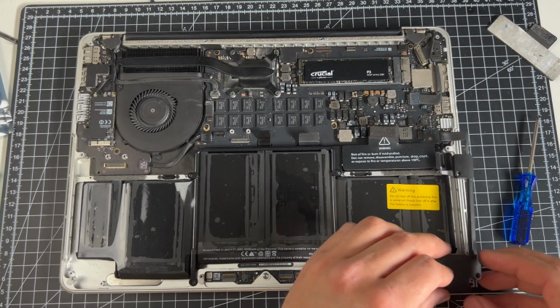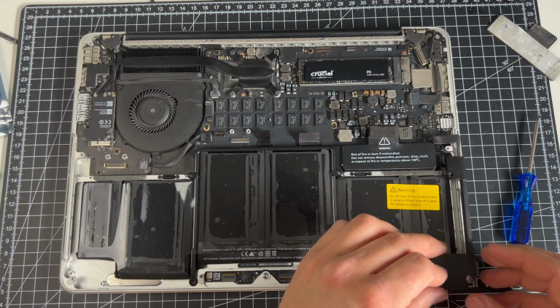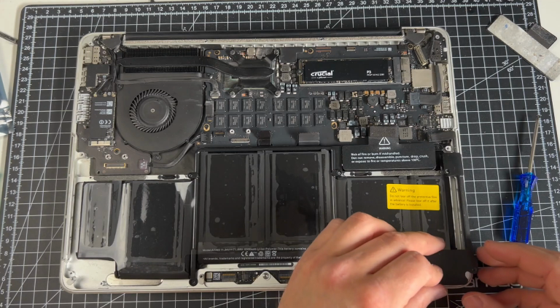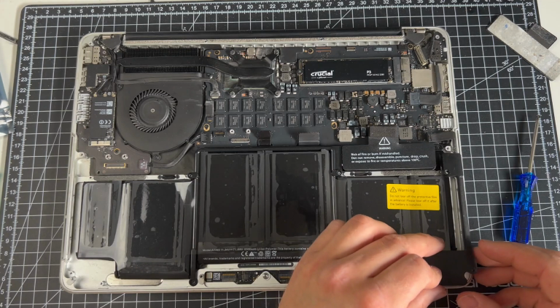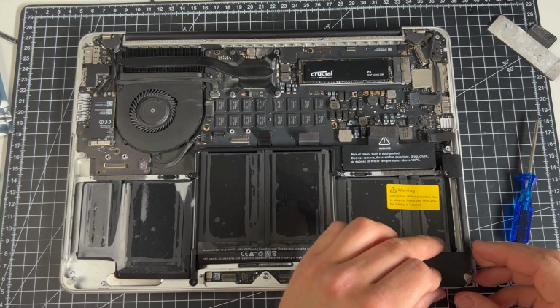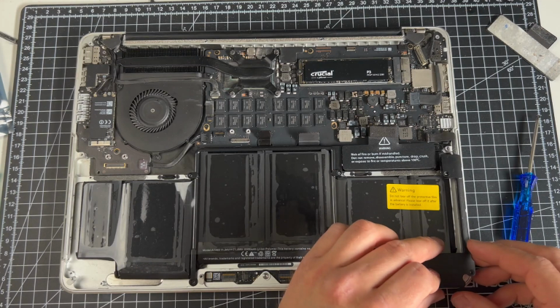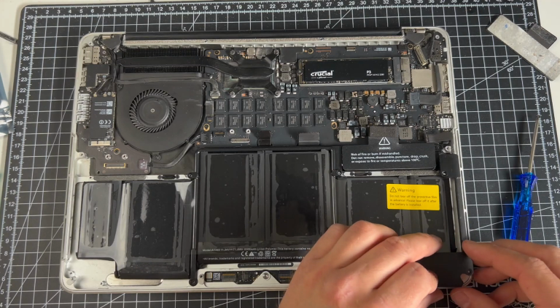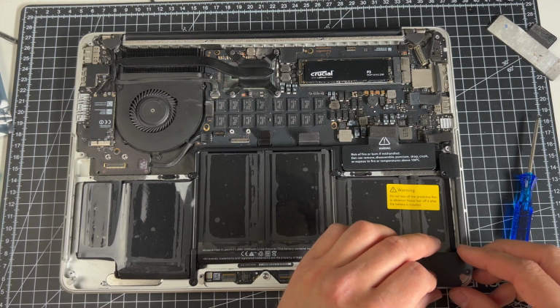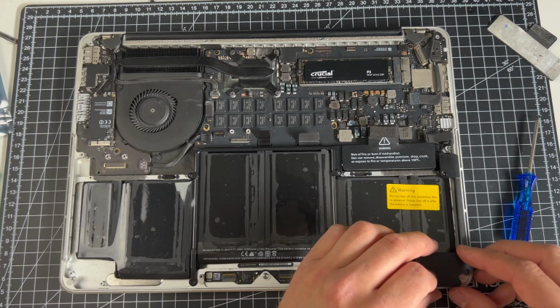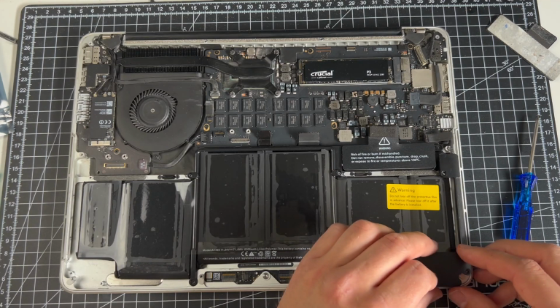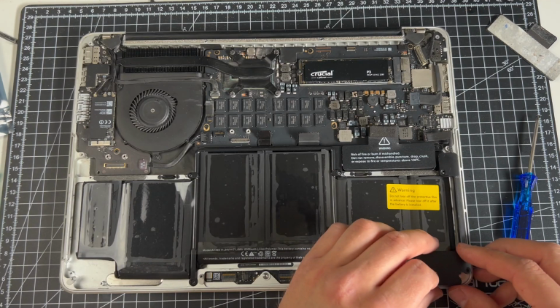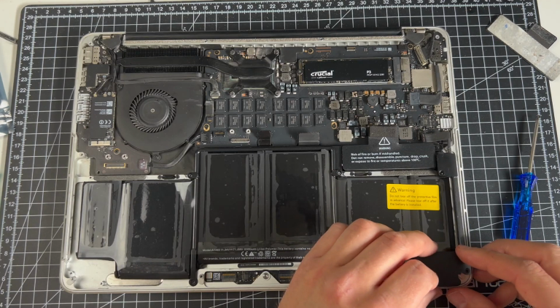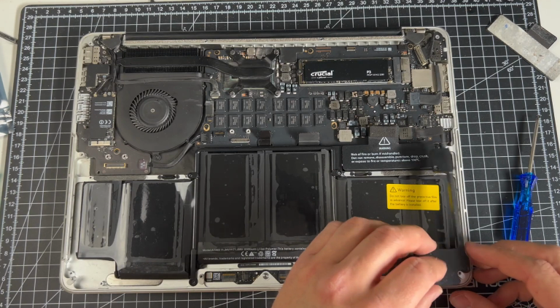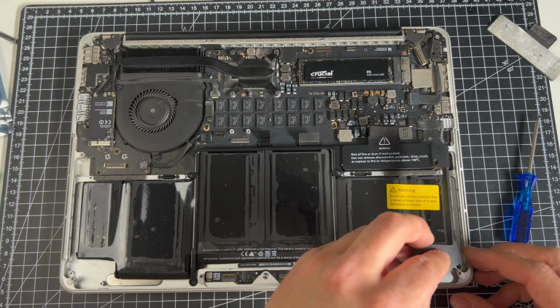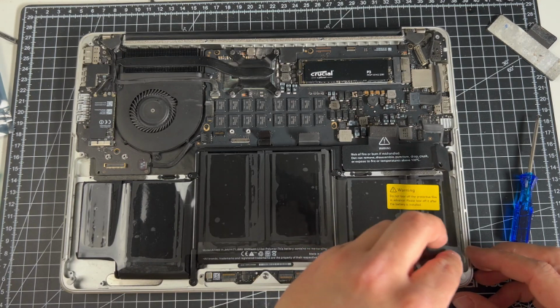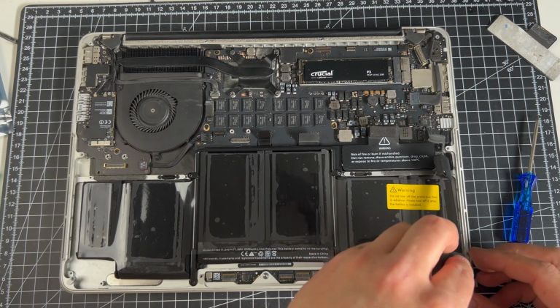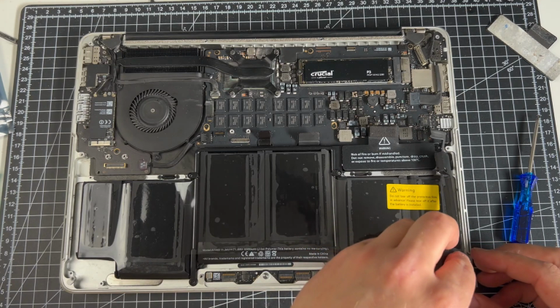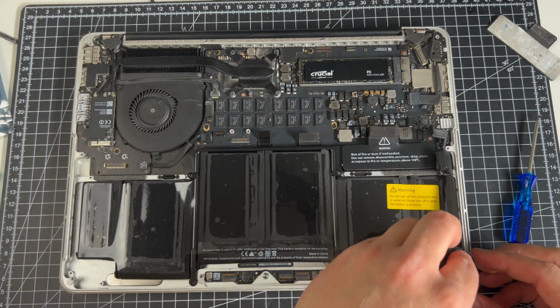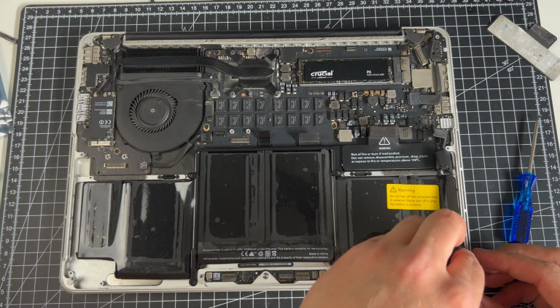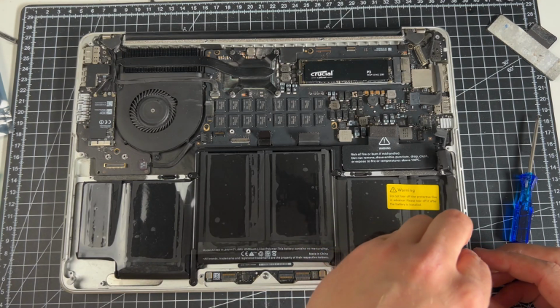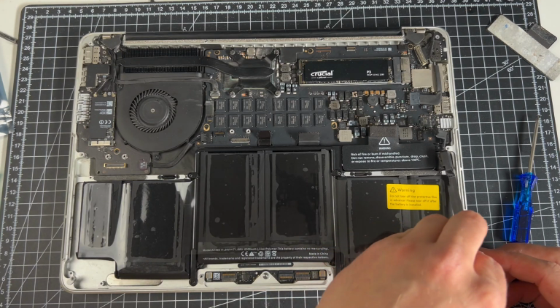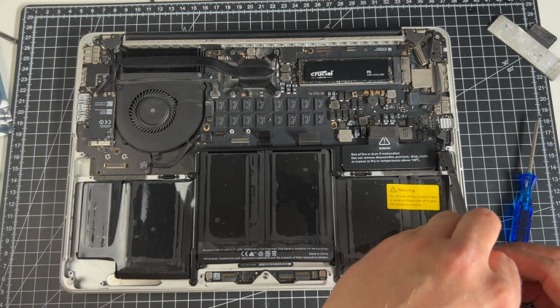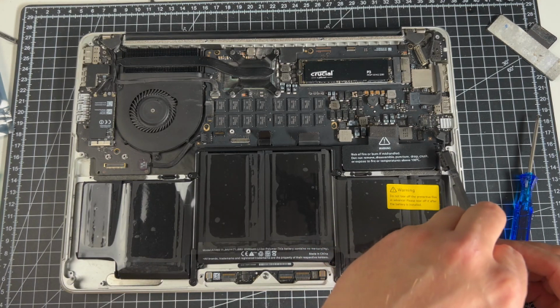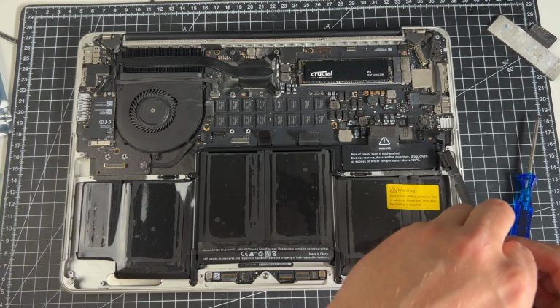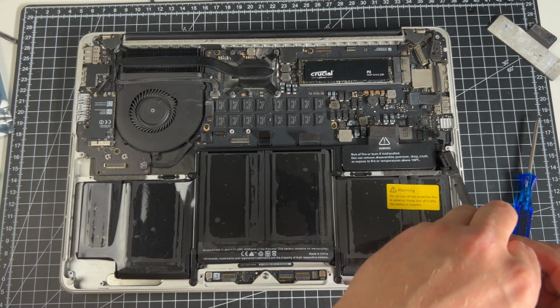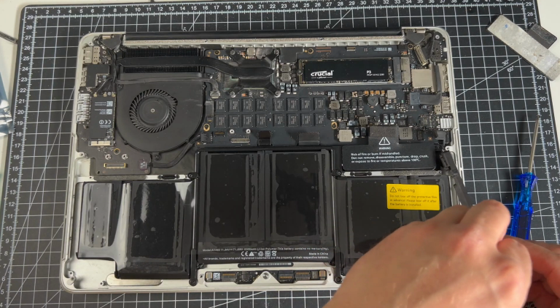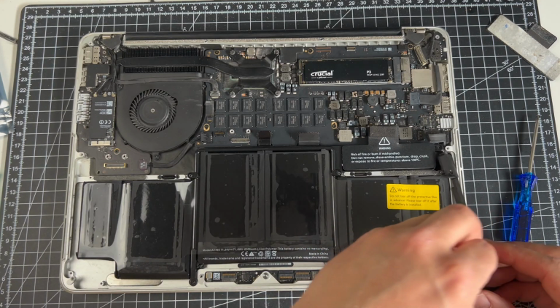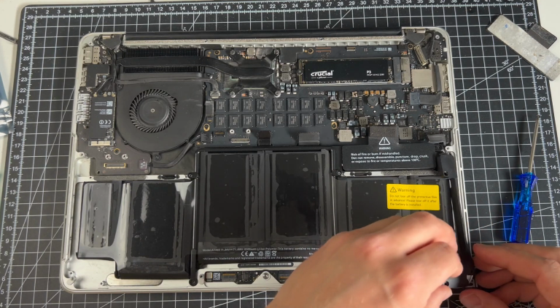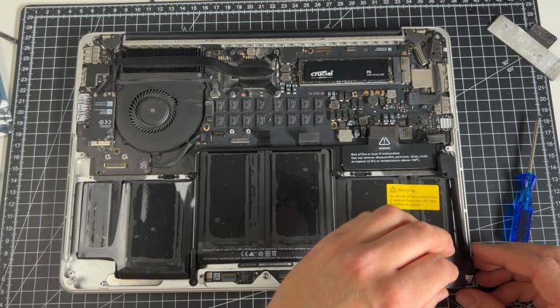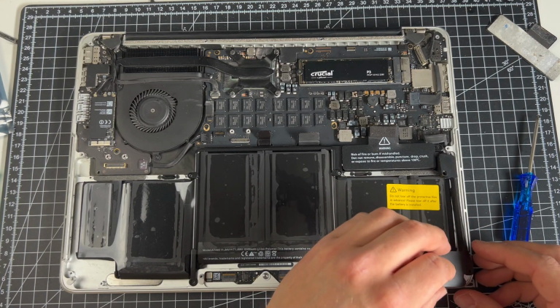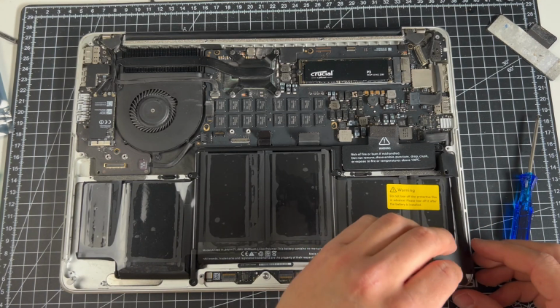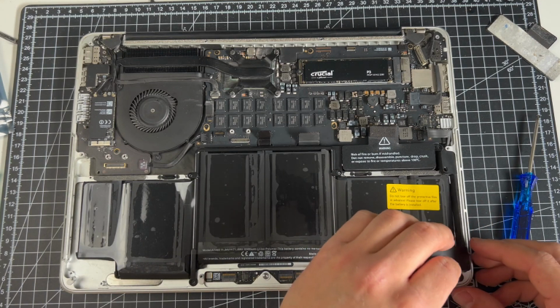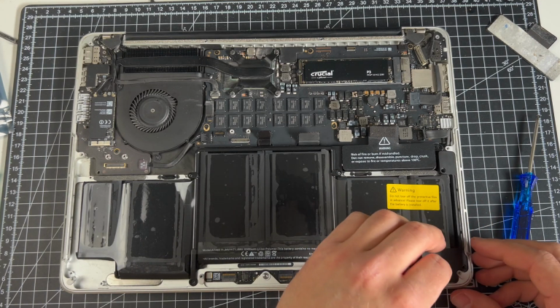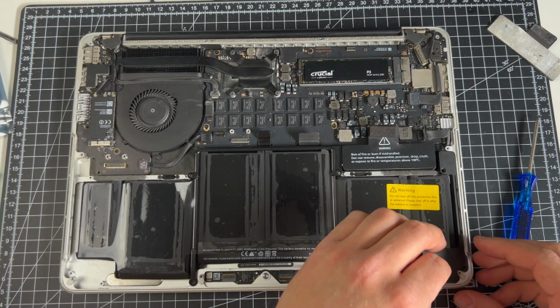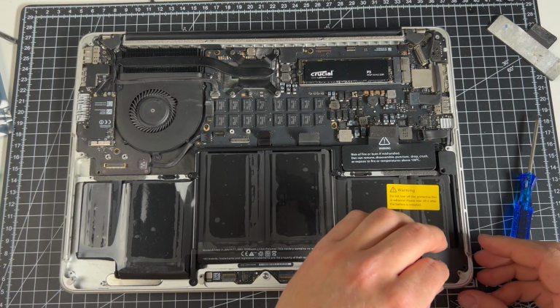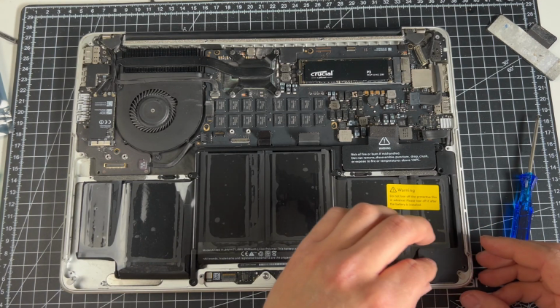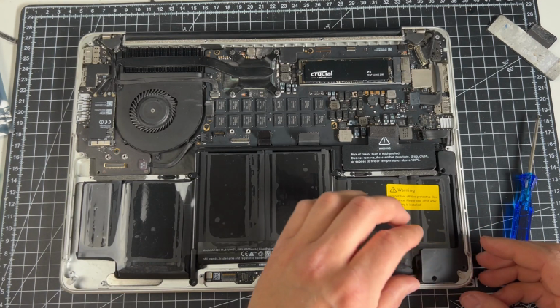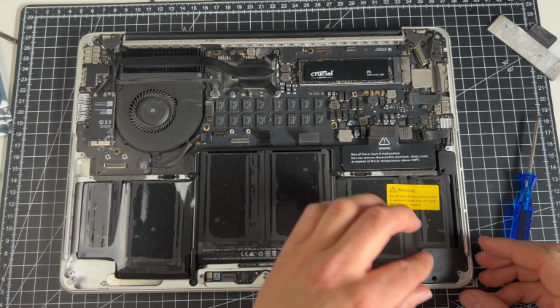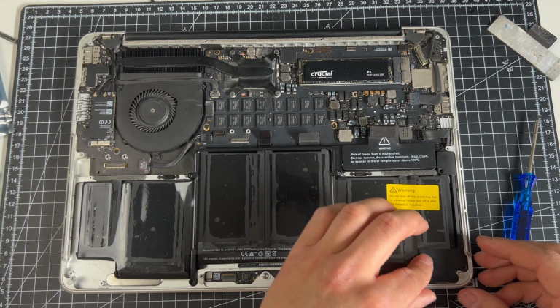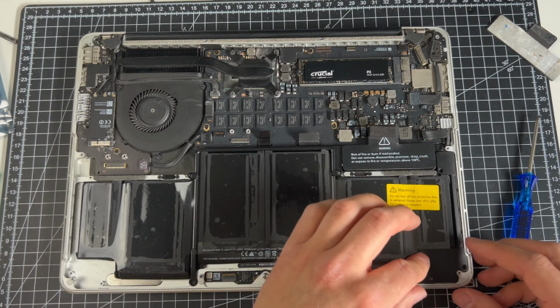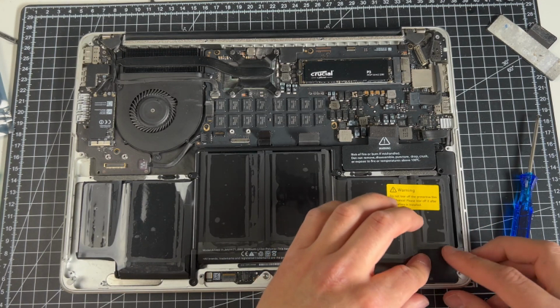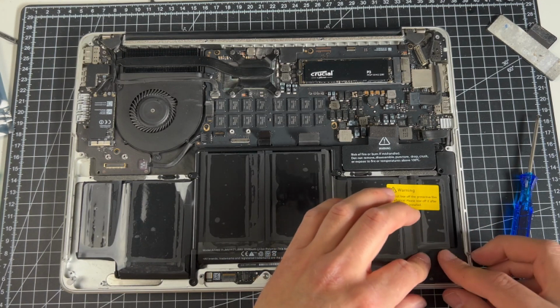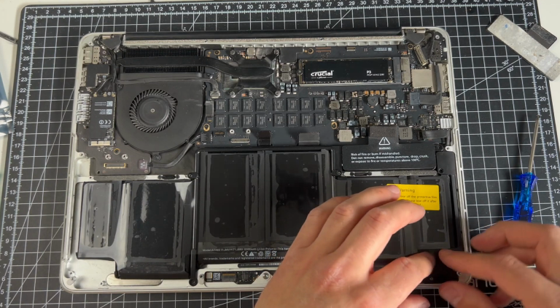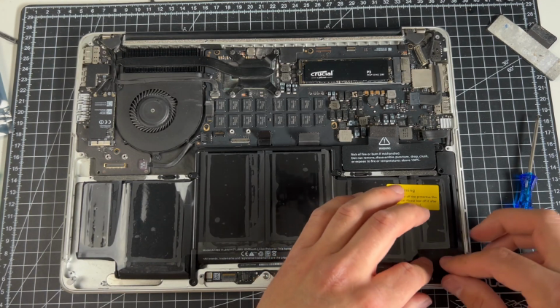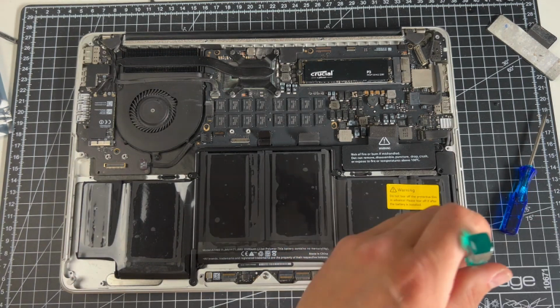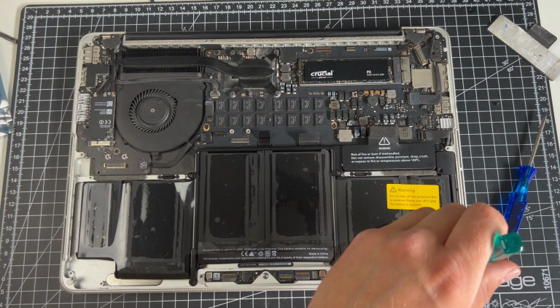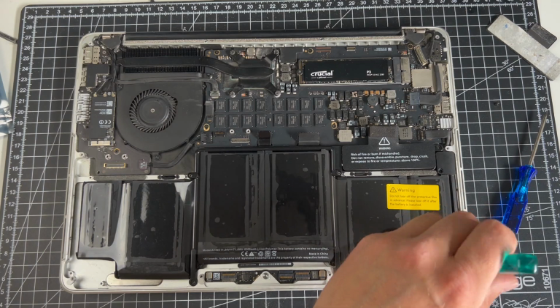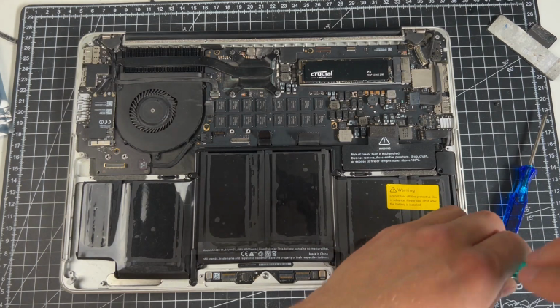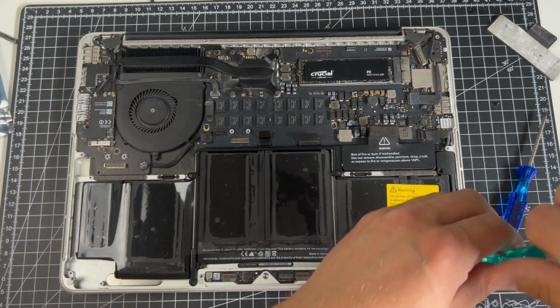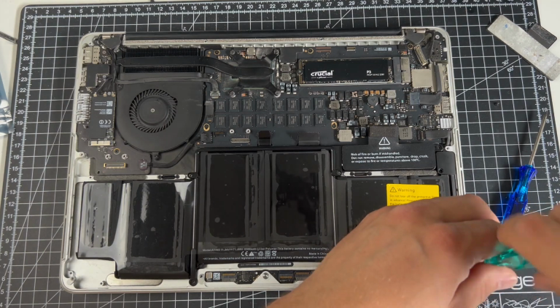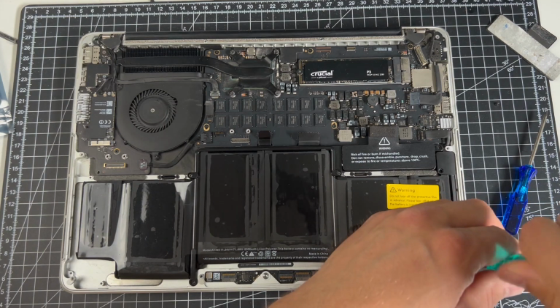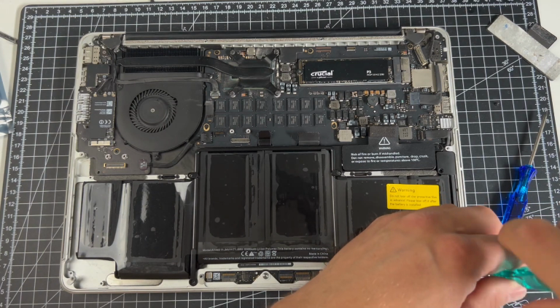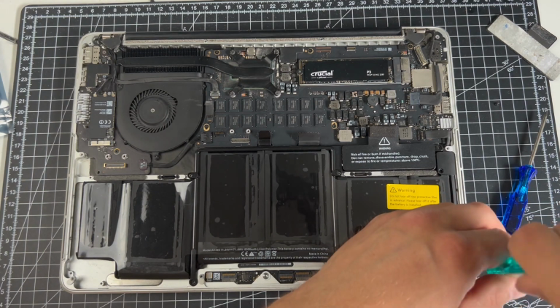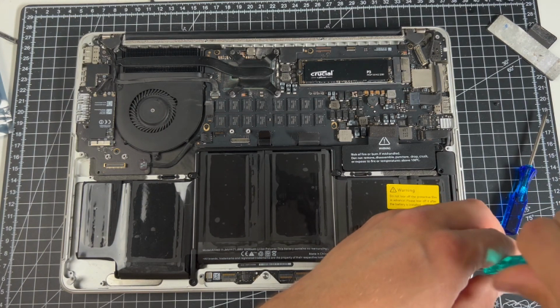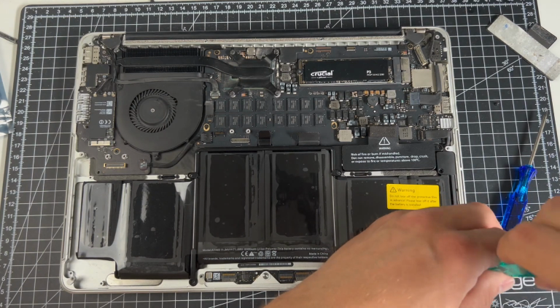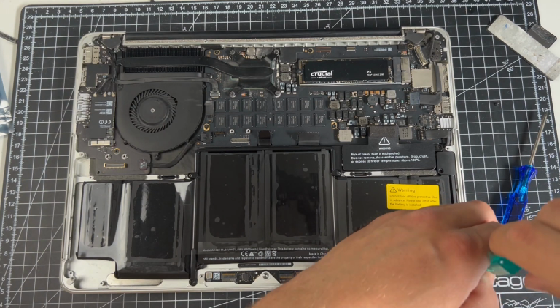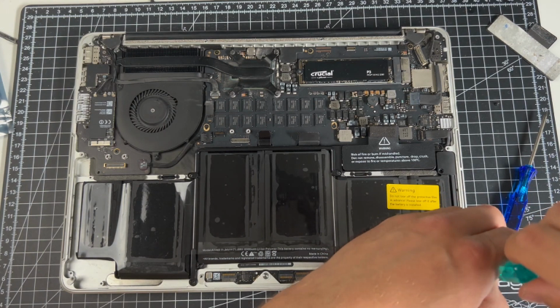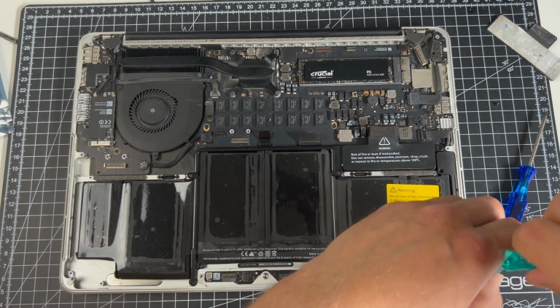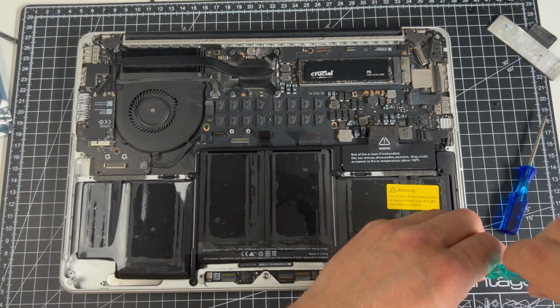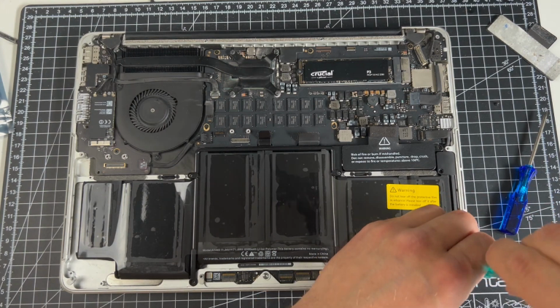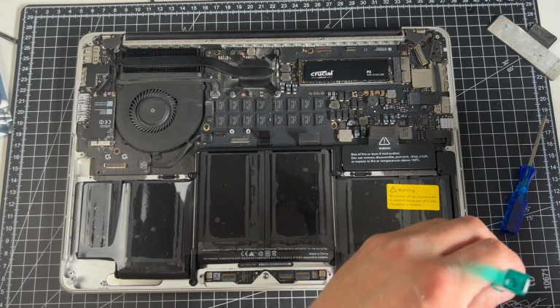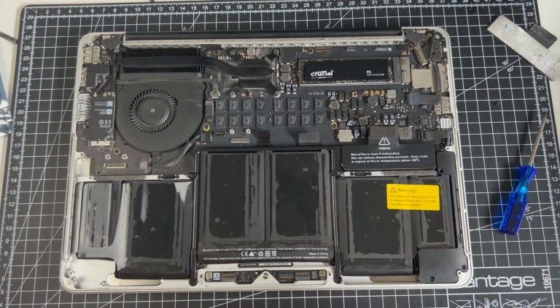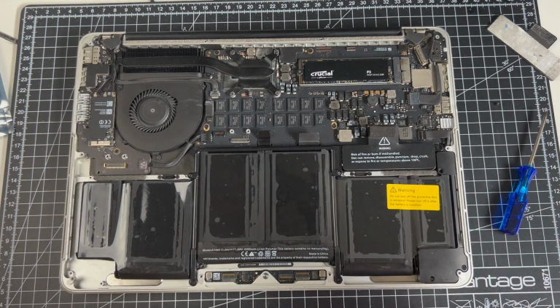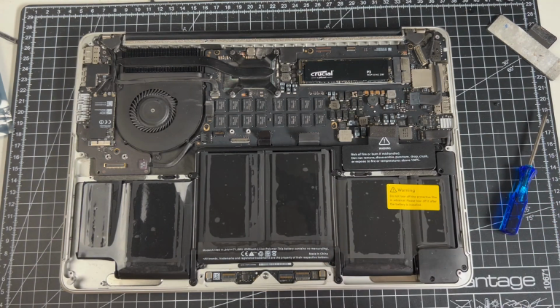After mounting the new battery, it was time to put the speakers back in the case and attach all remaining cables, brackets, and screws.